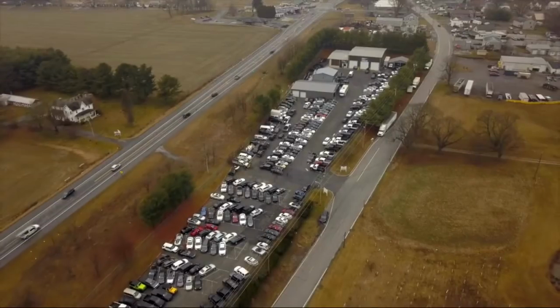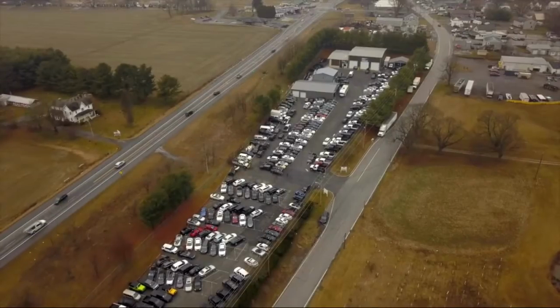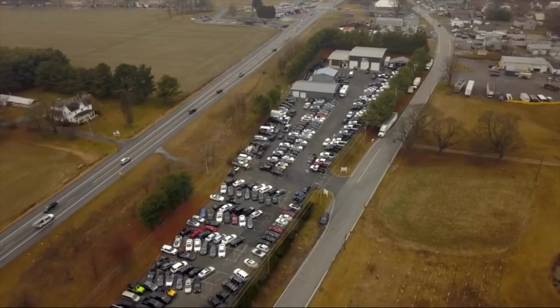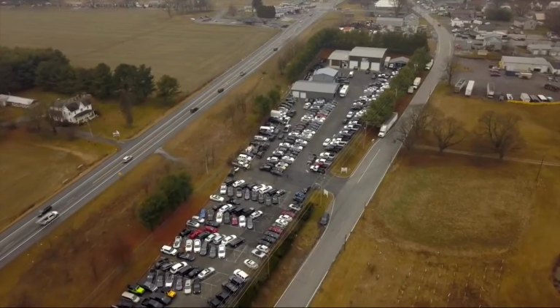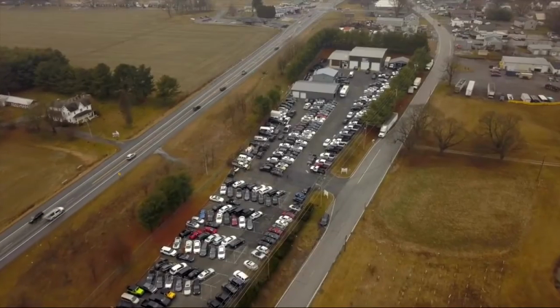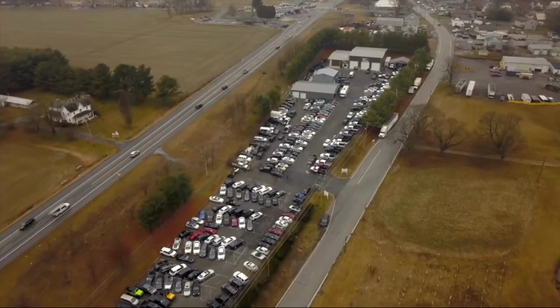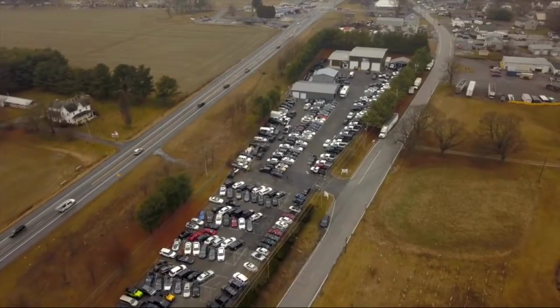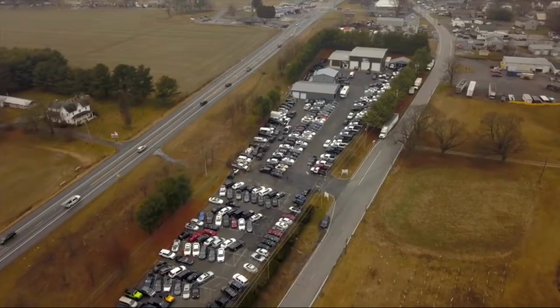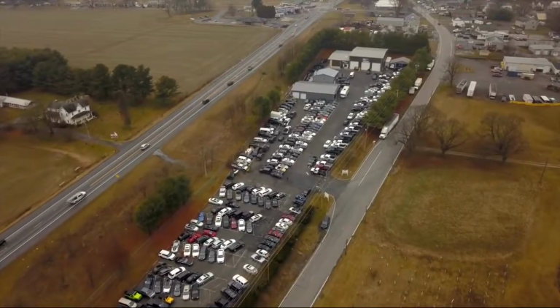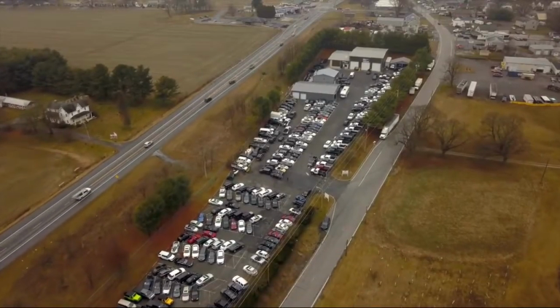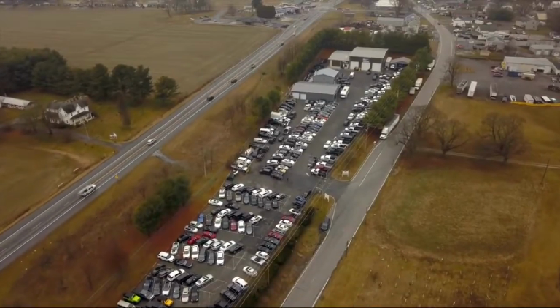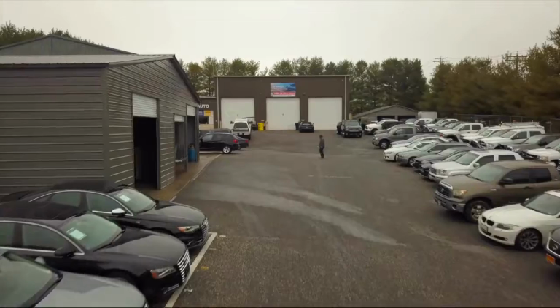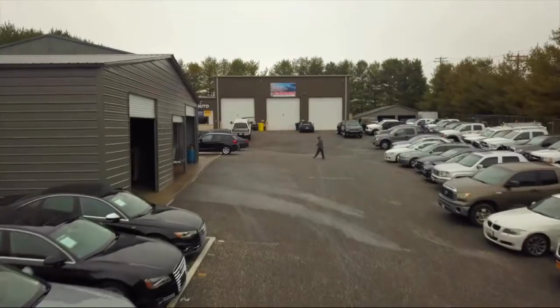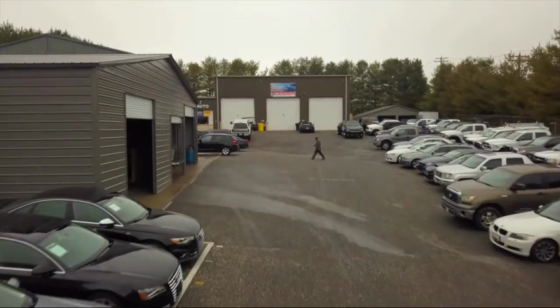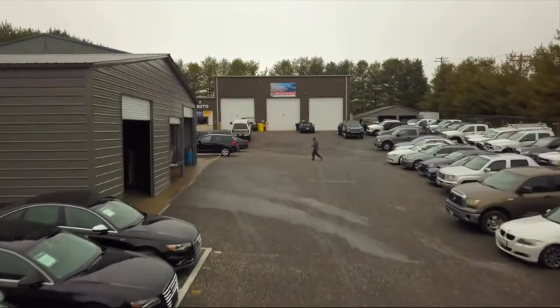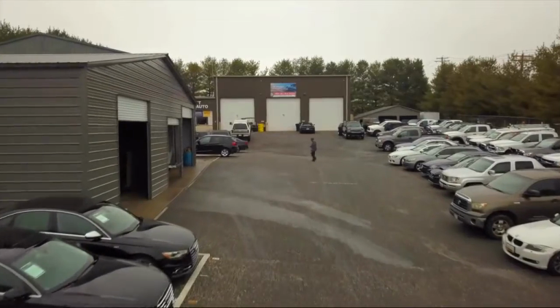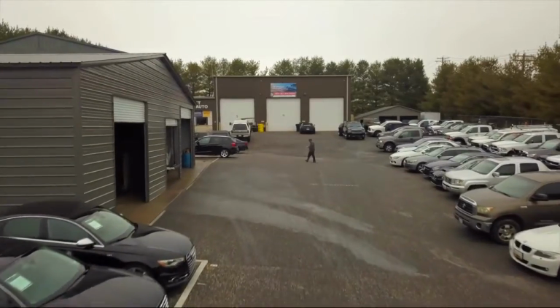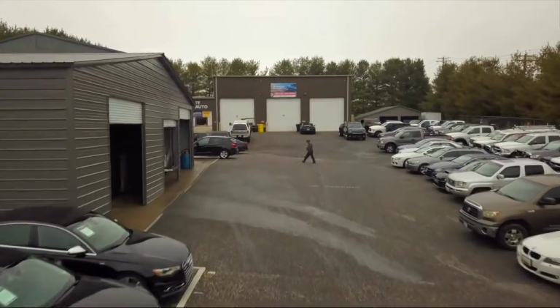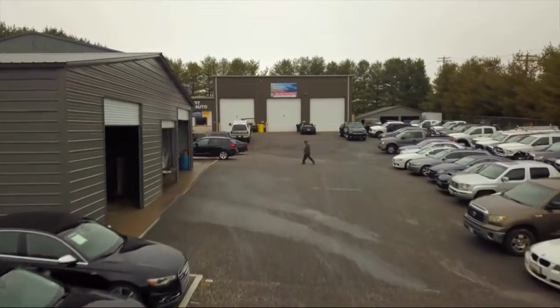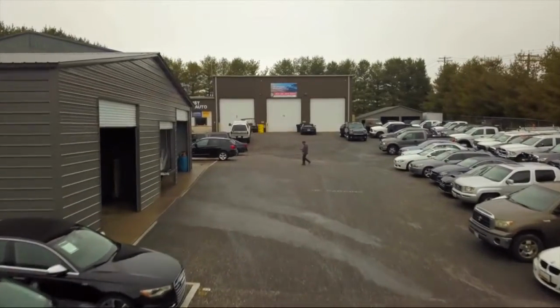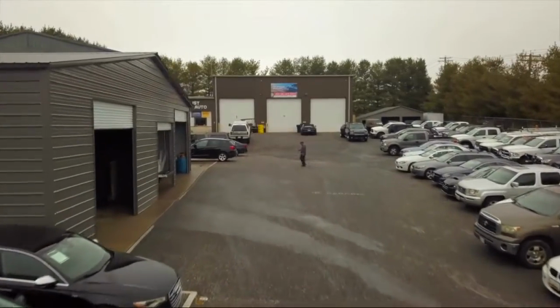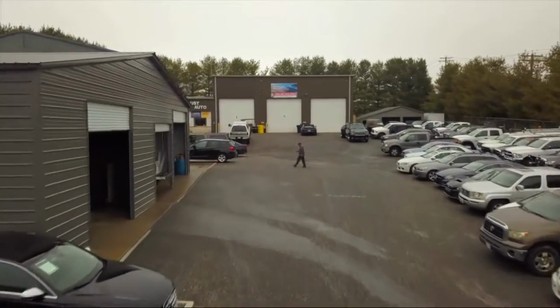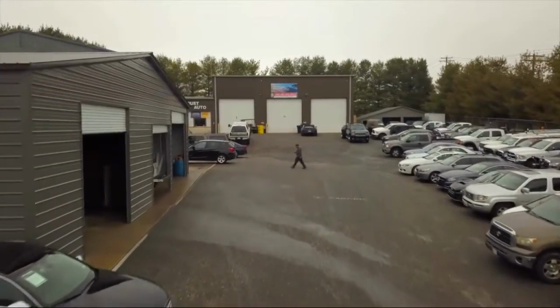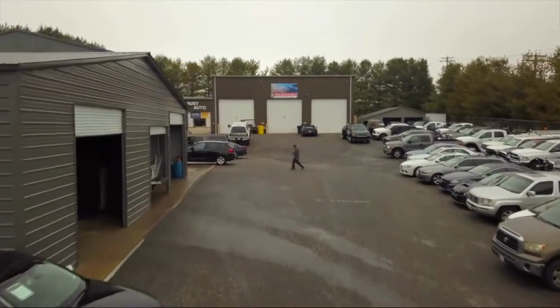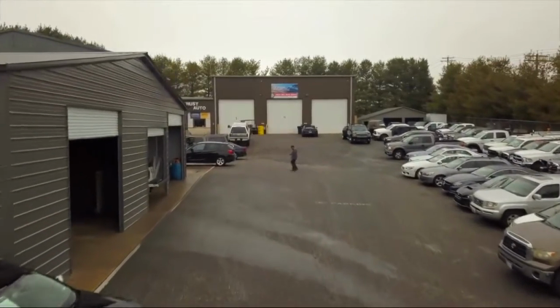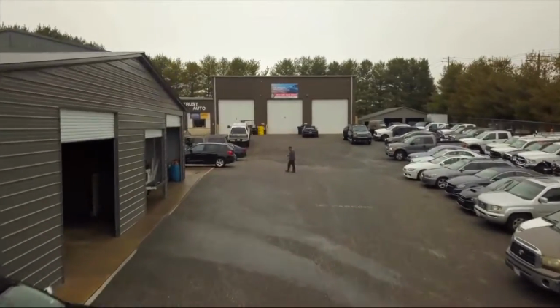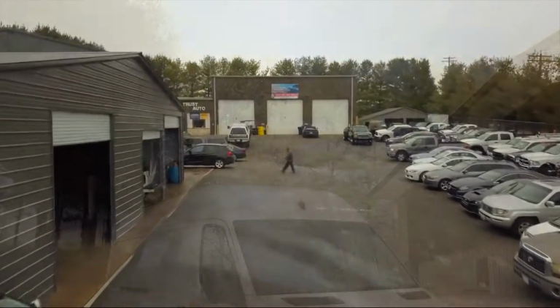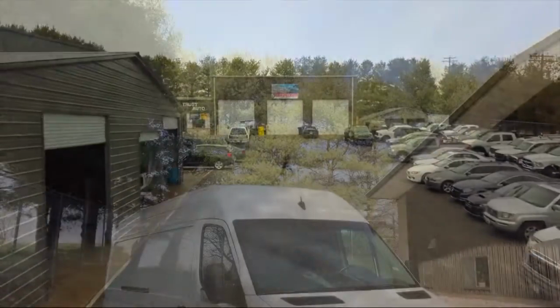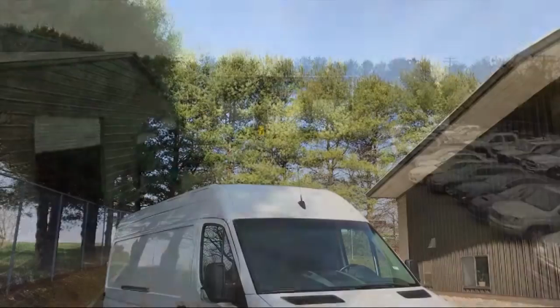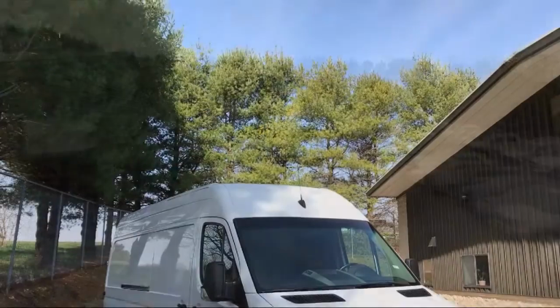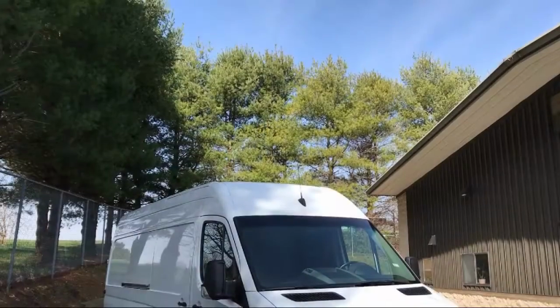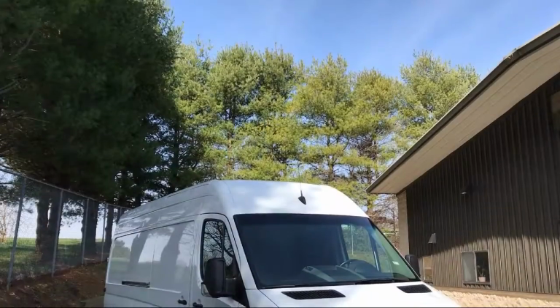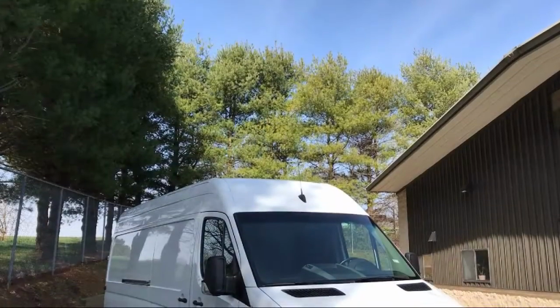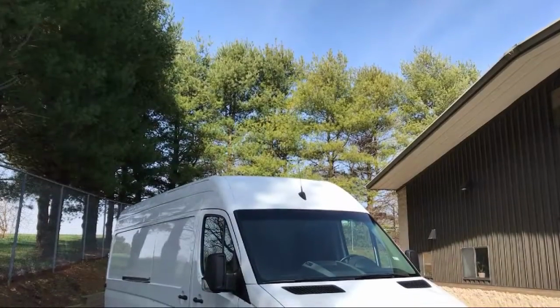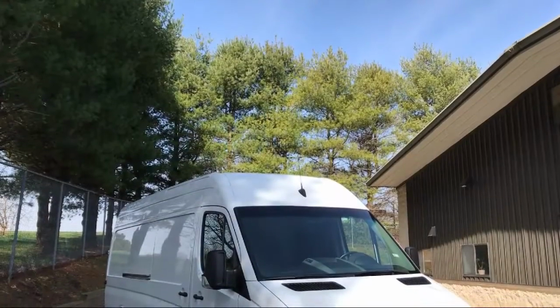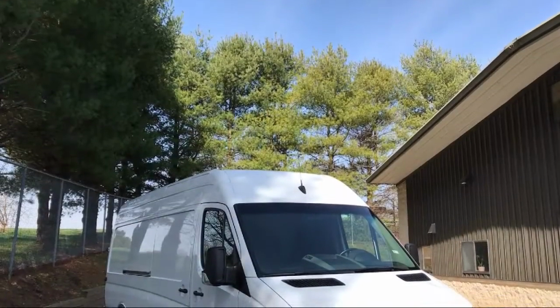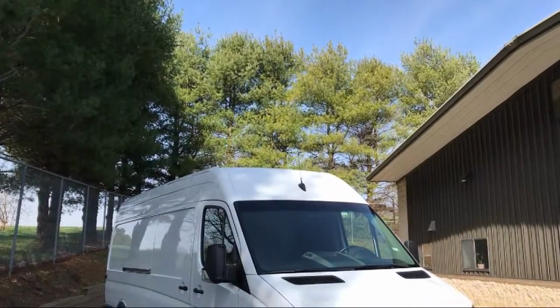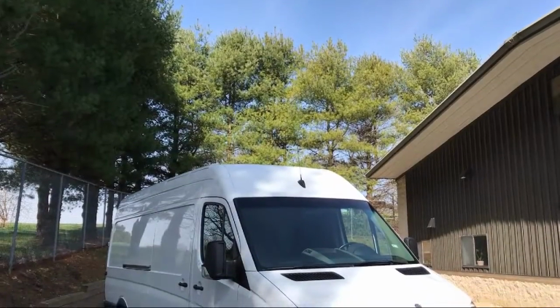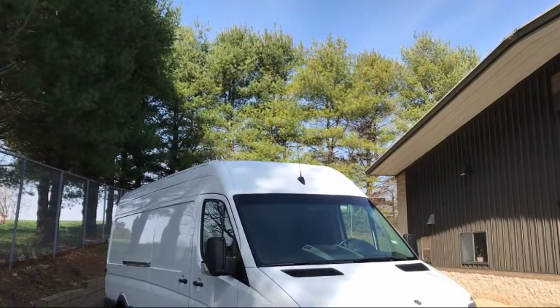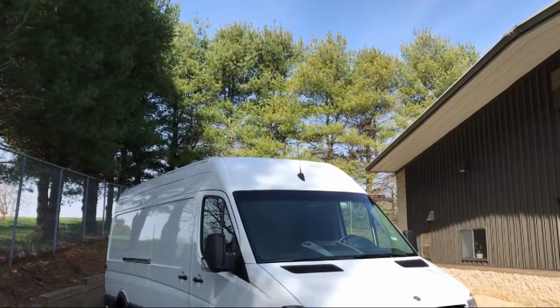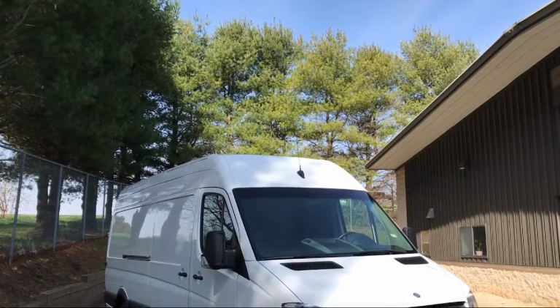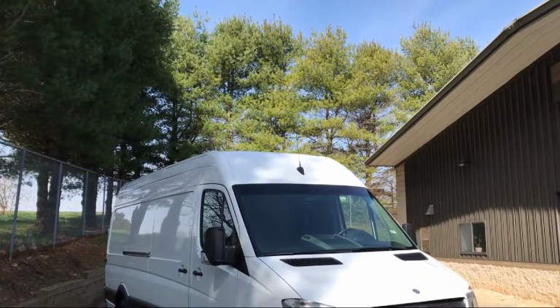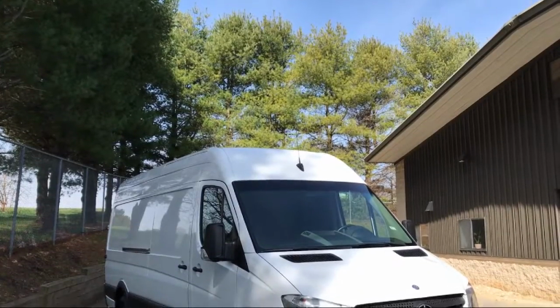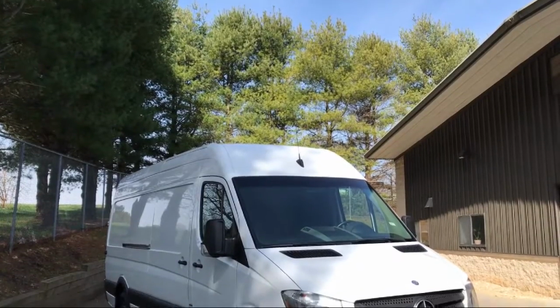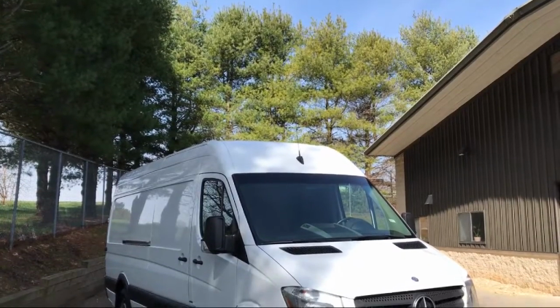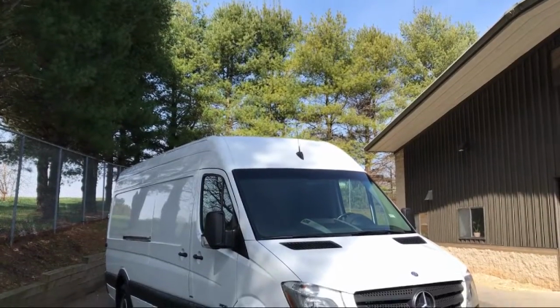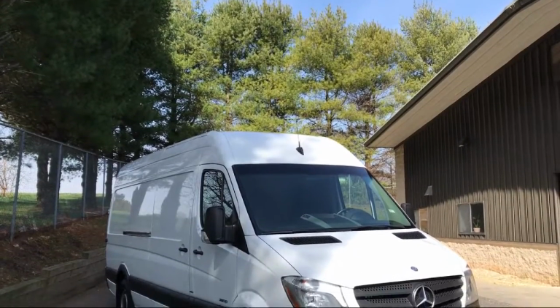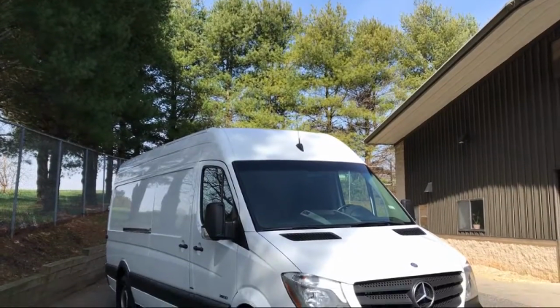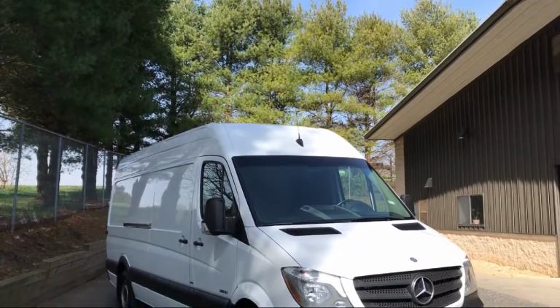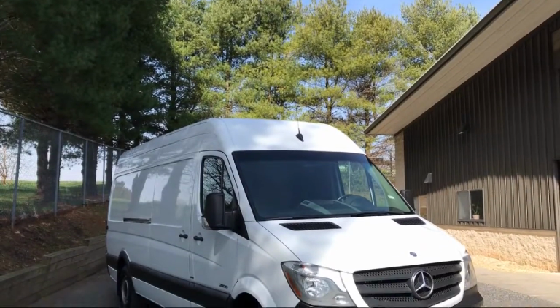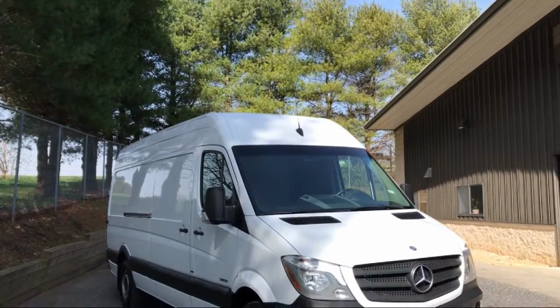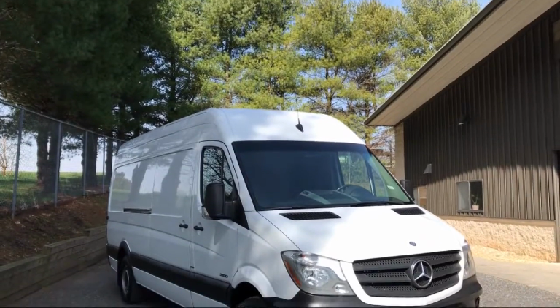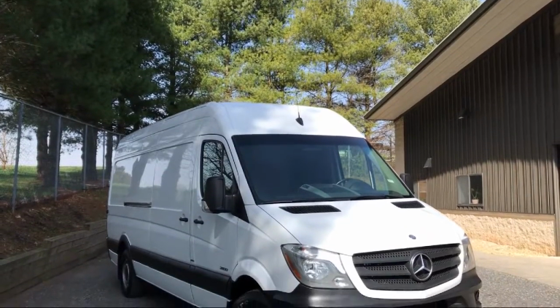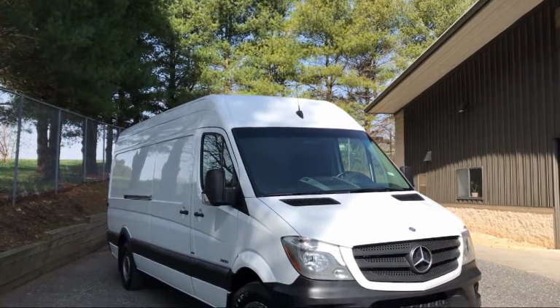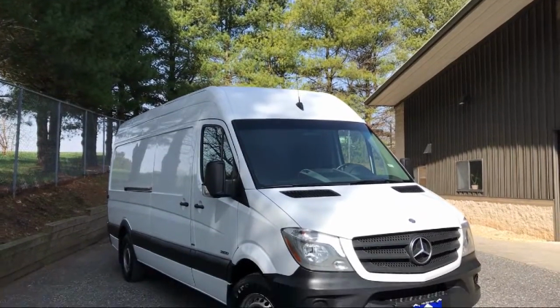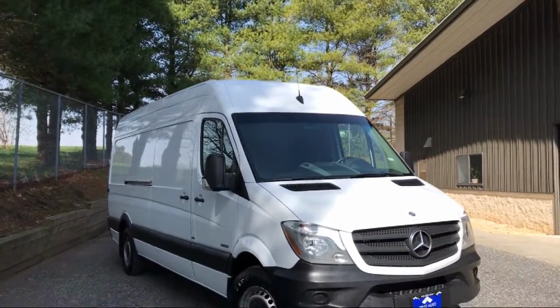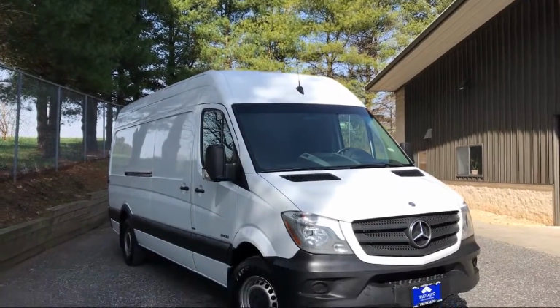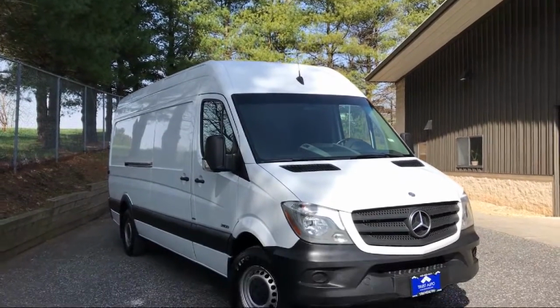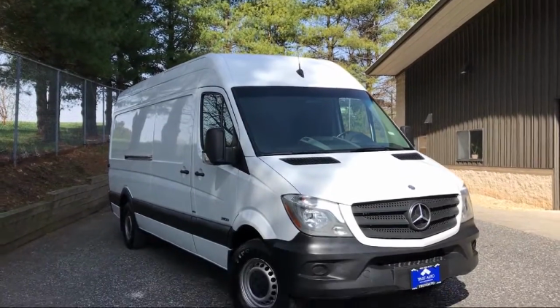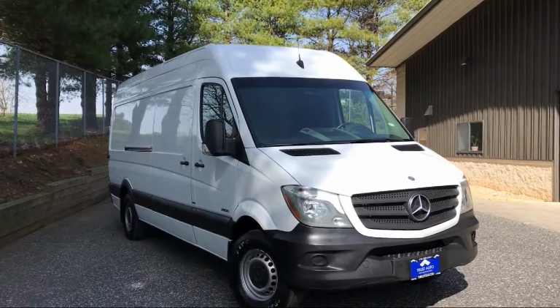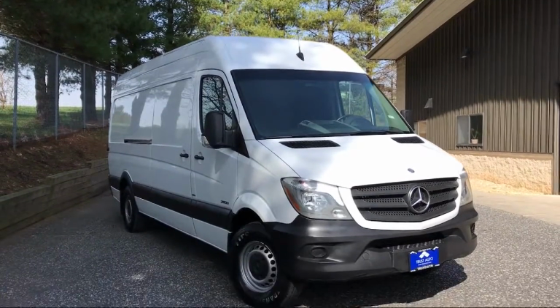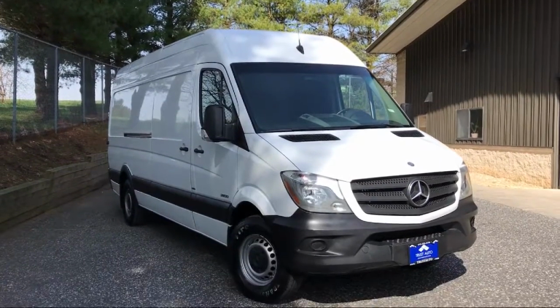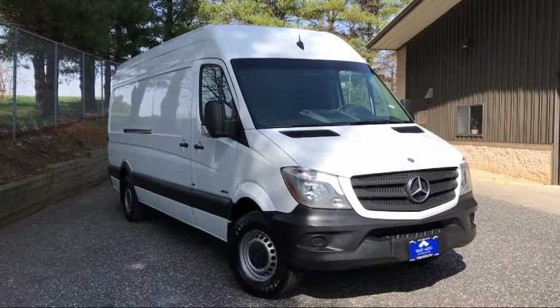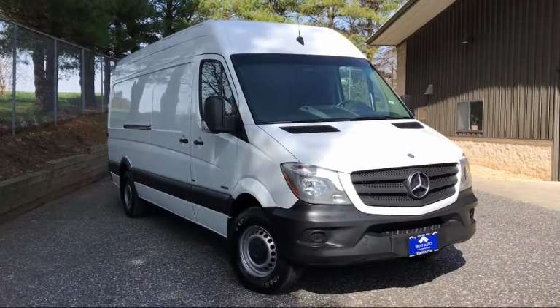Welcome to Trust Auto, your premier destination for purchasing a vehicle. And here's a look at another one of our great vehicles from our inventory.